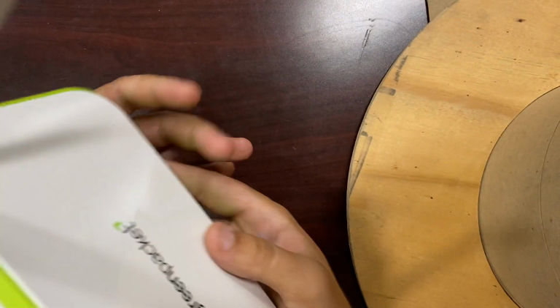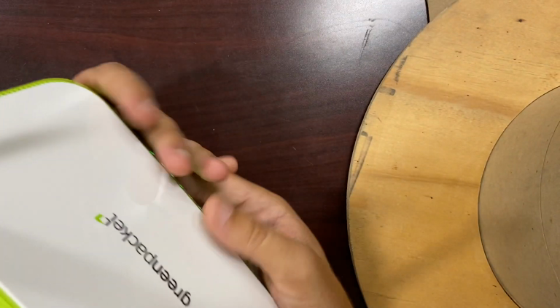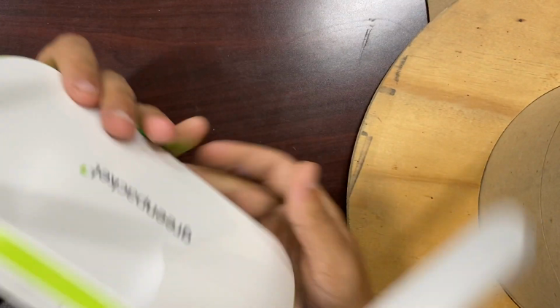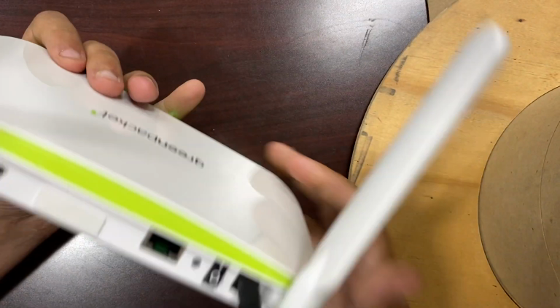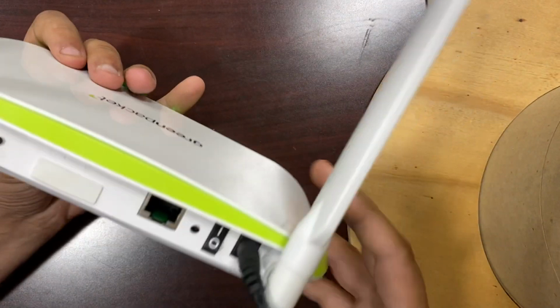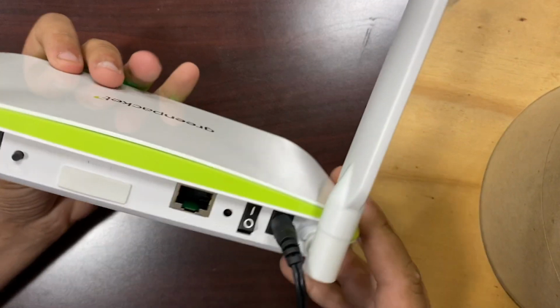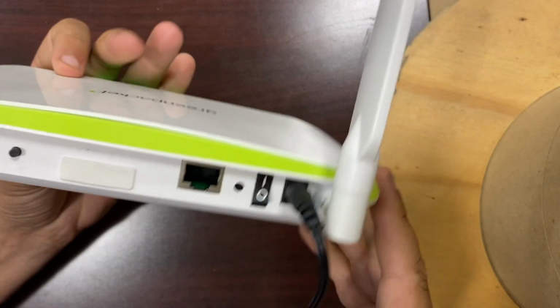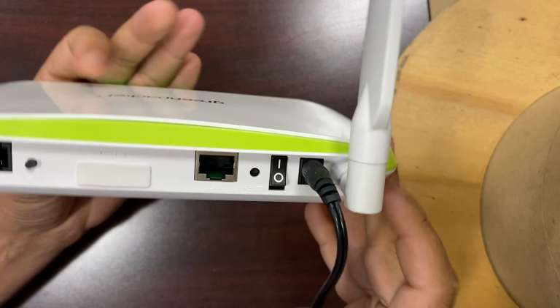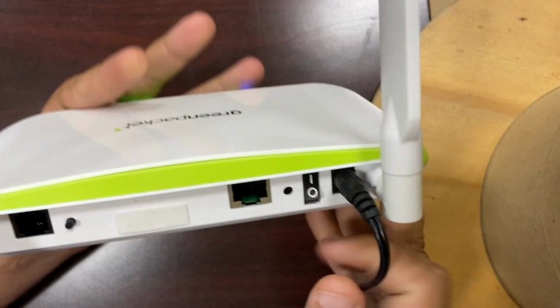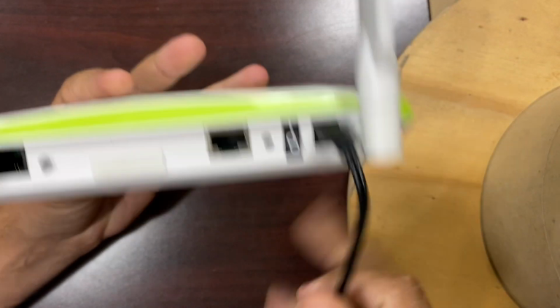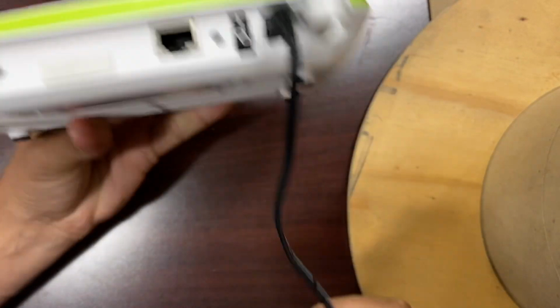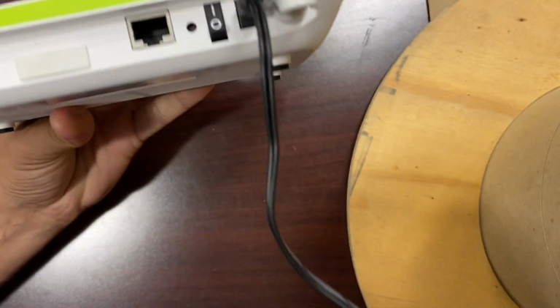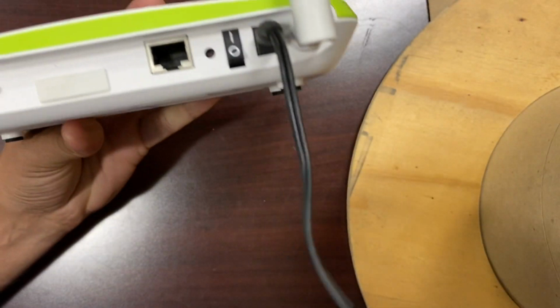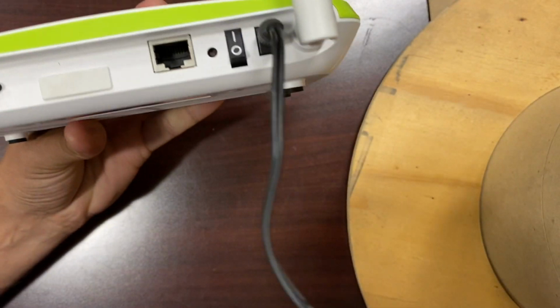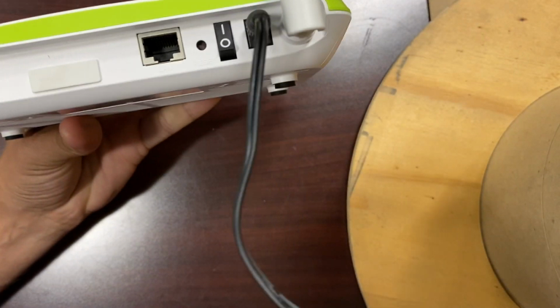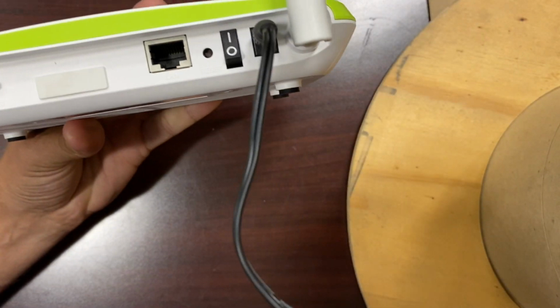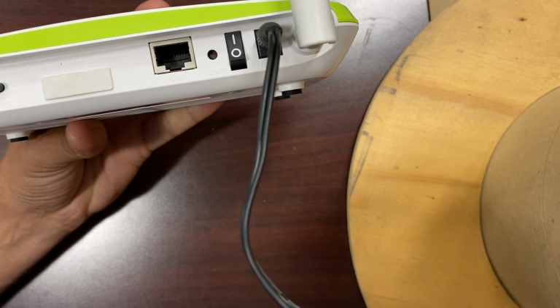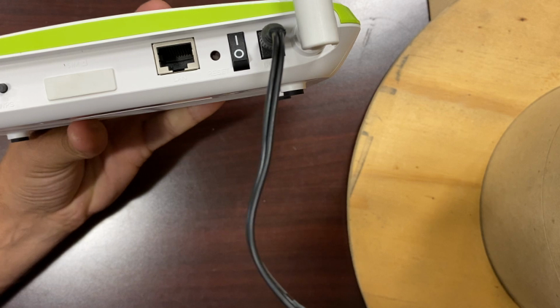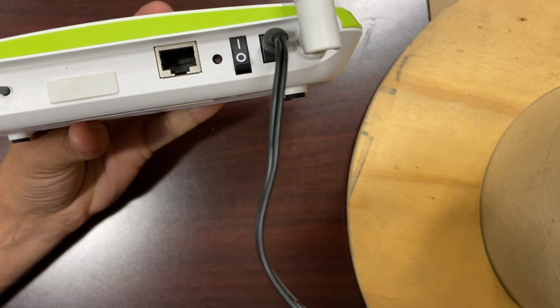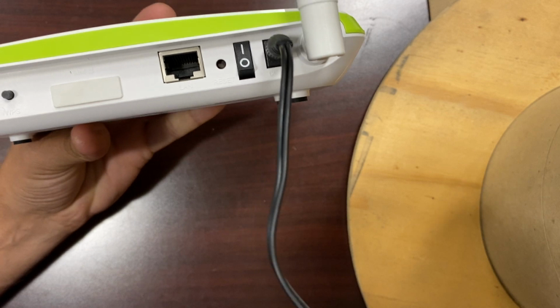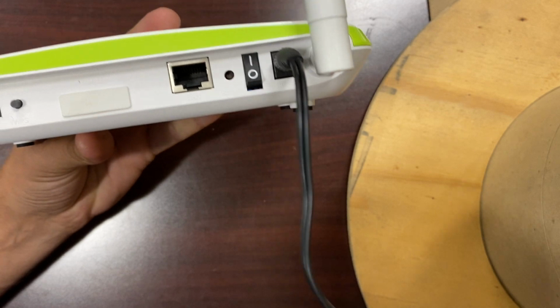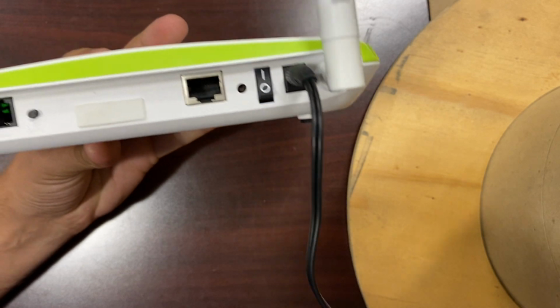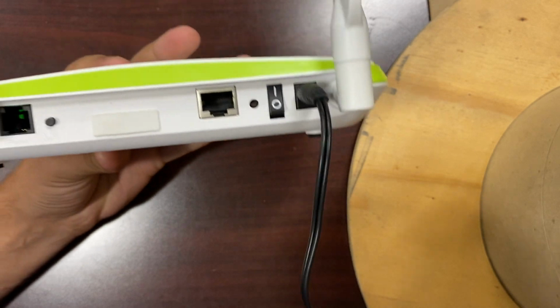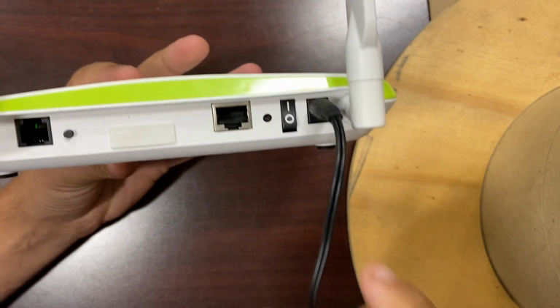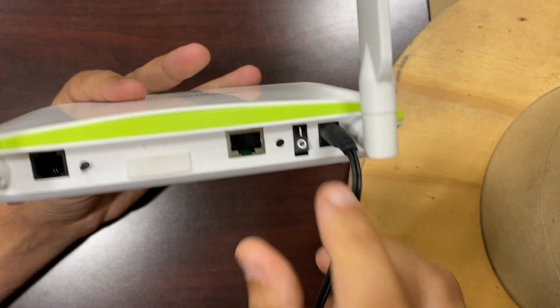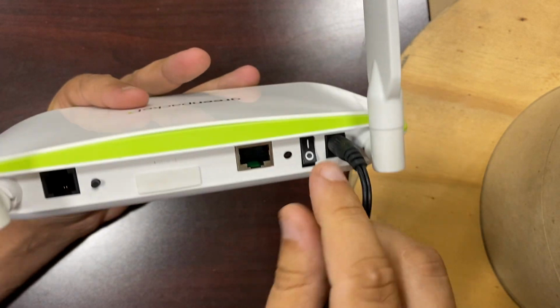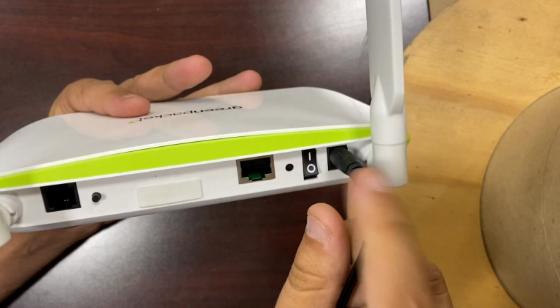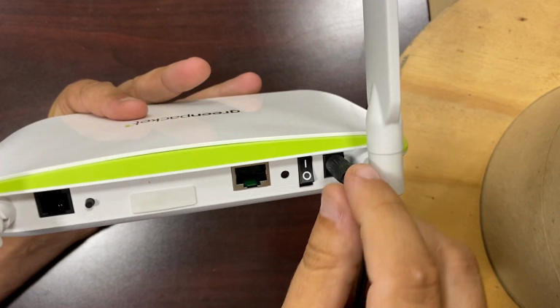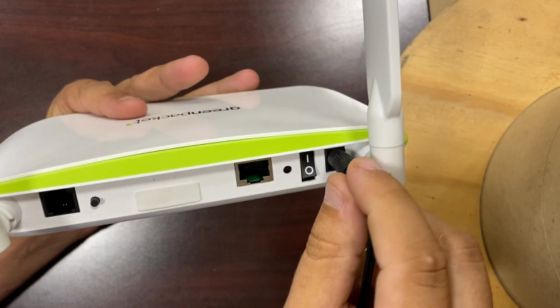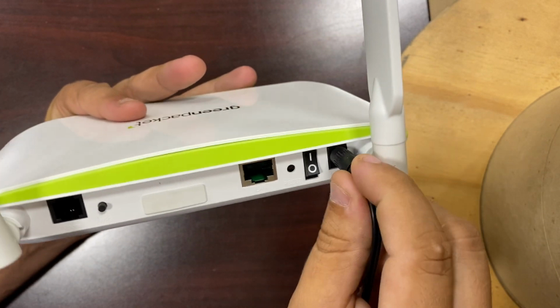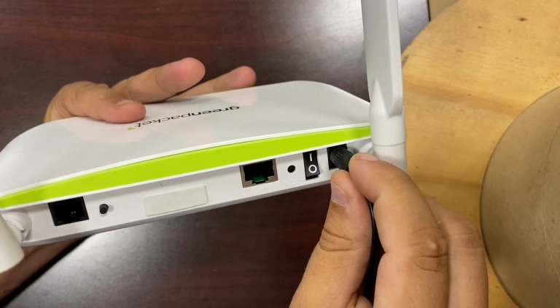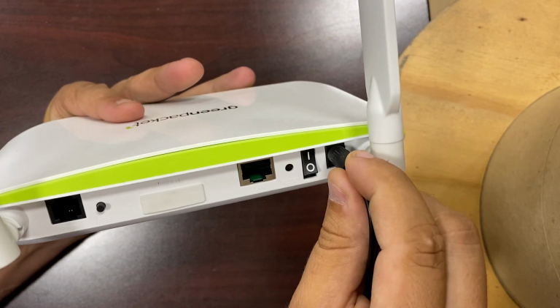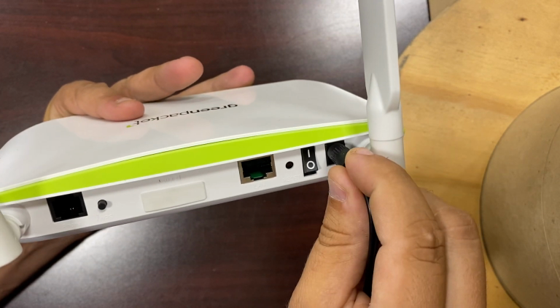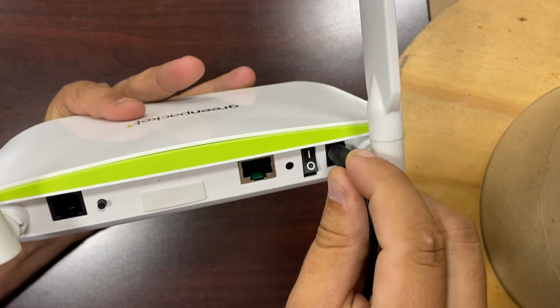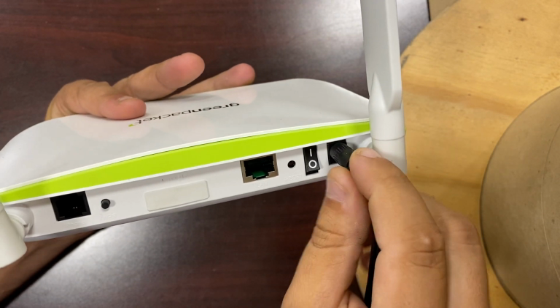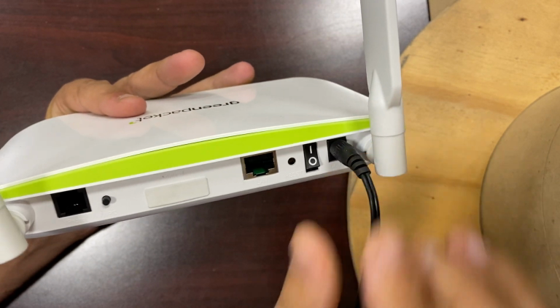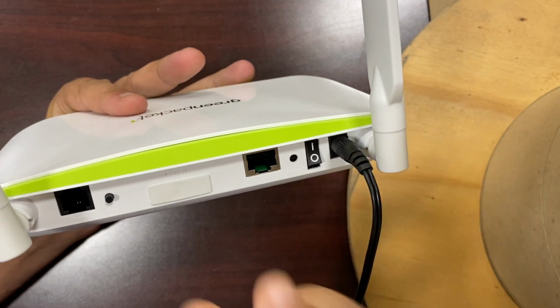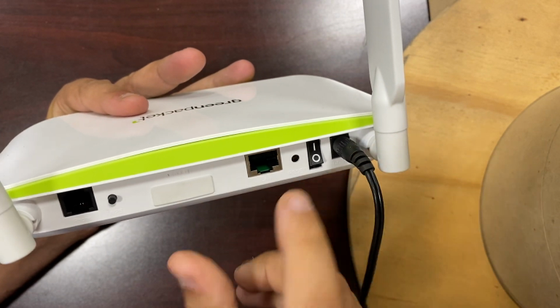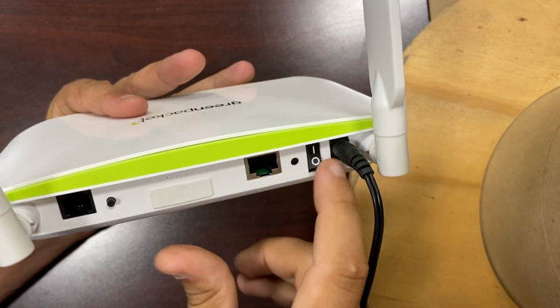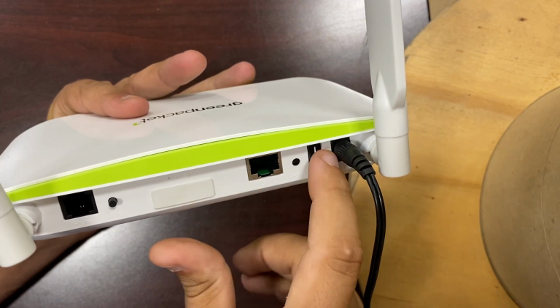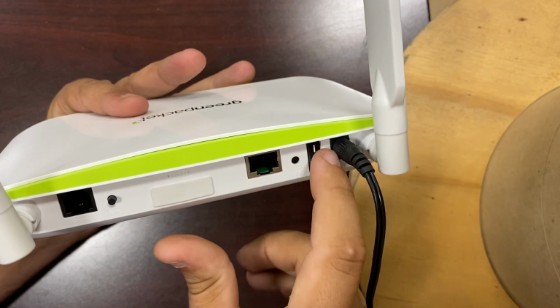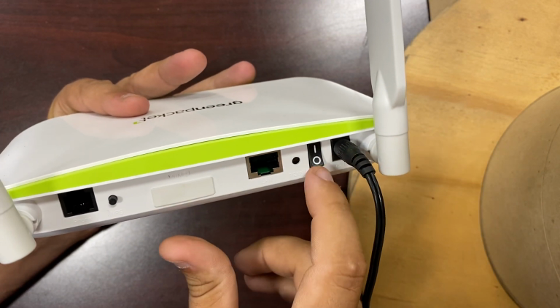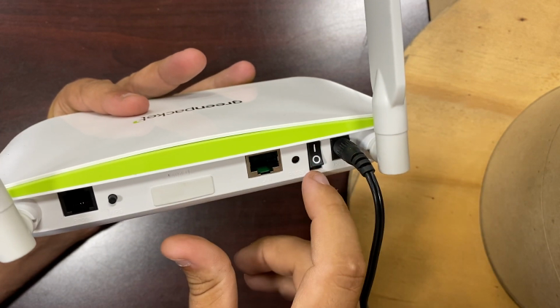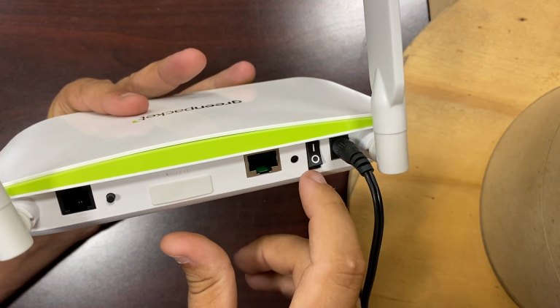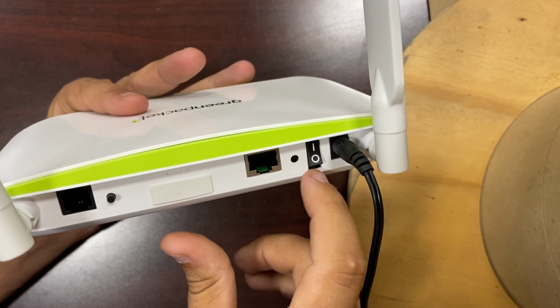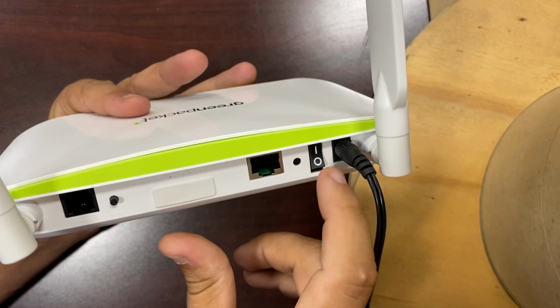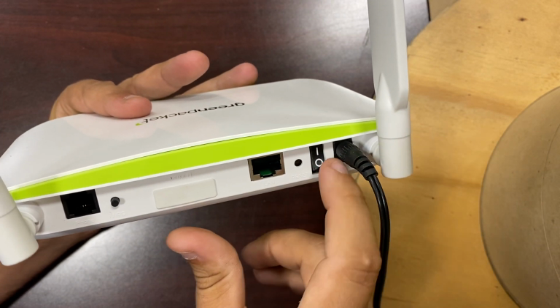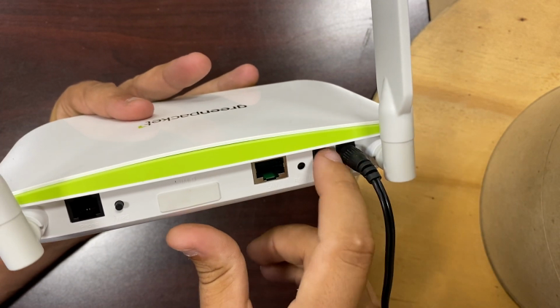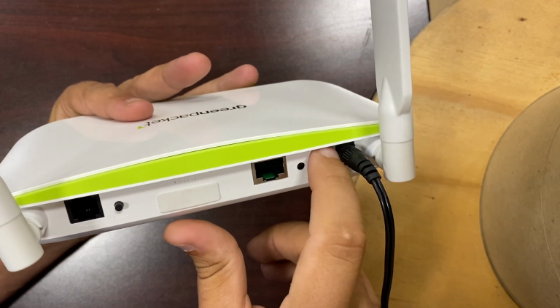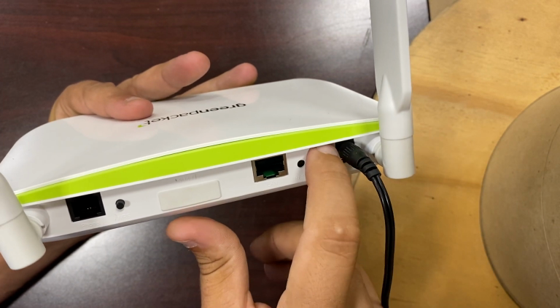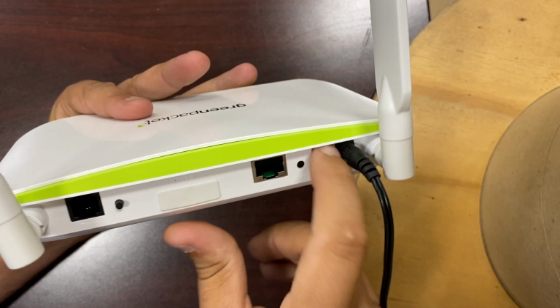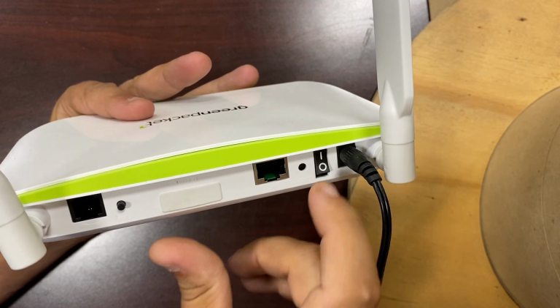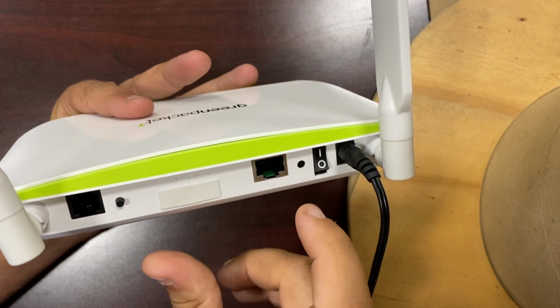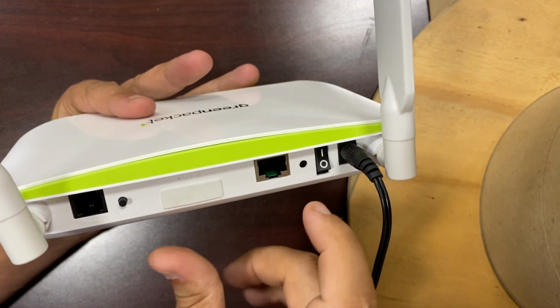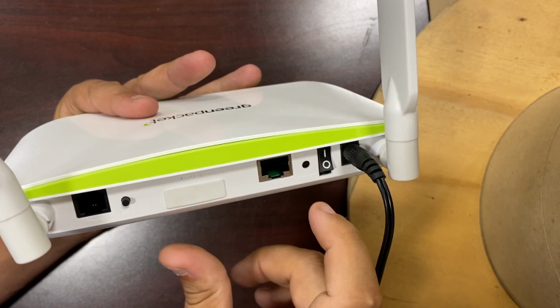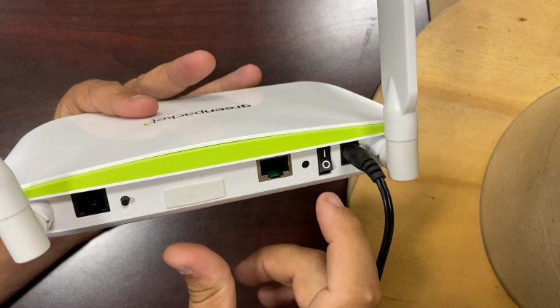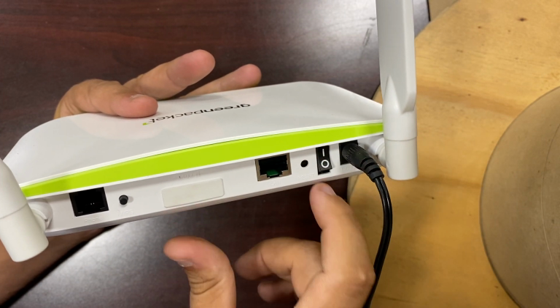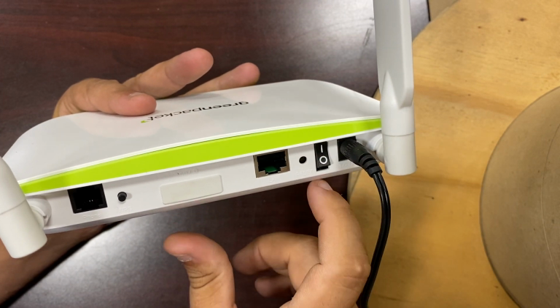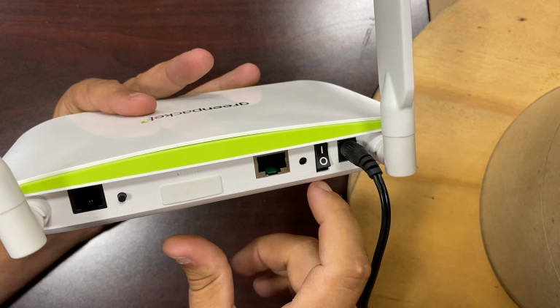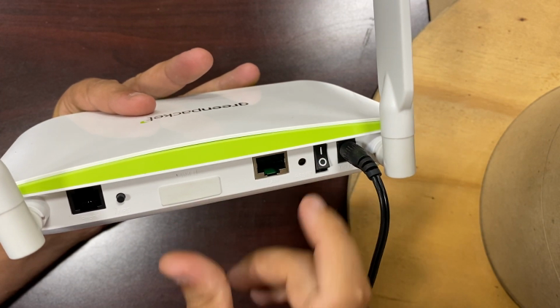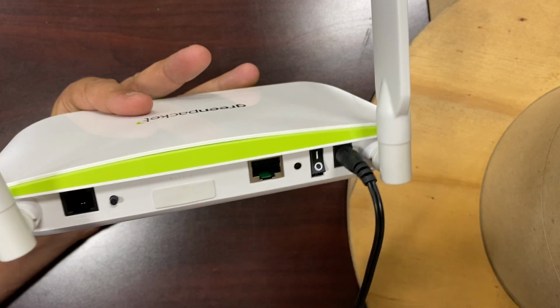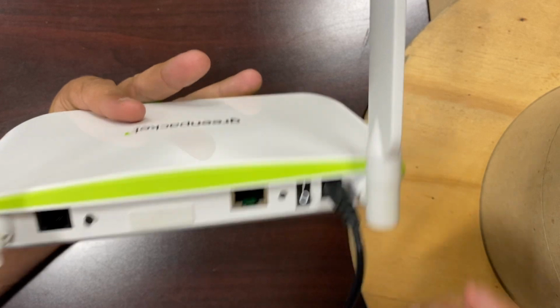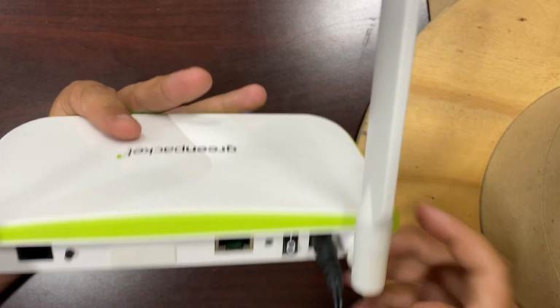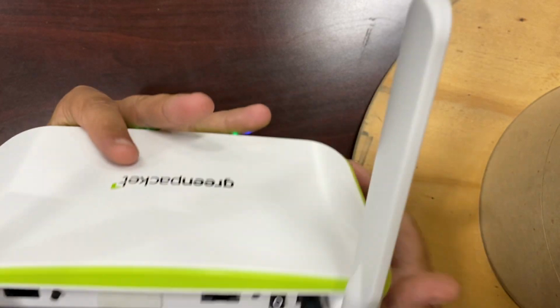All it takes is a power cord — plug it in right back here — and there's a toggle switch. Up is on, down is off.